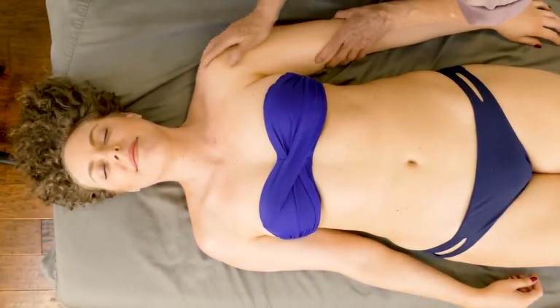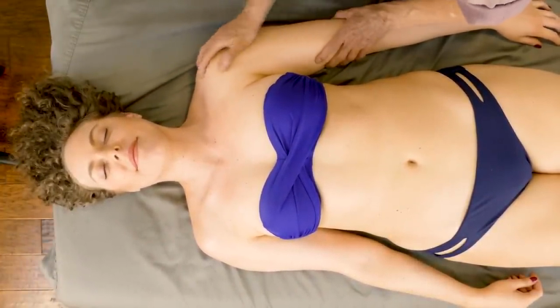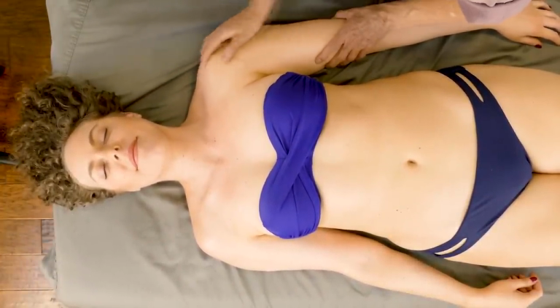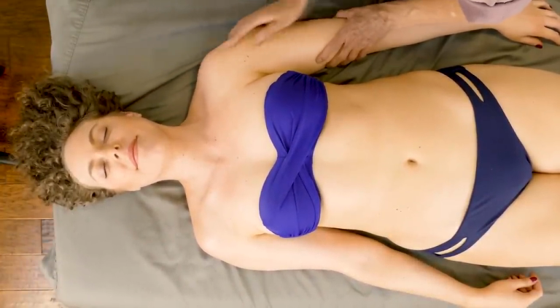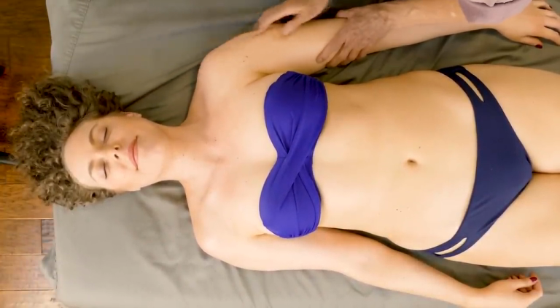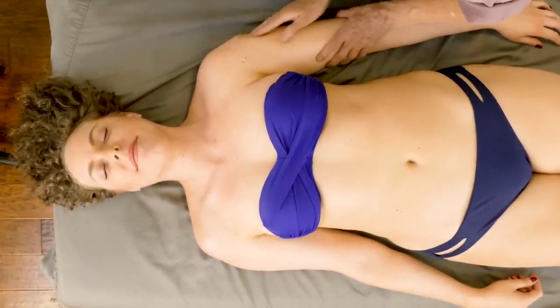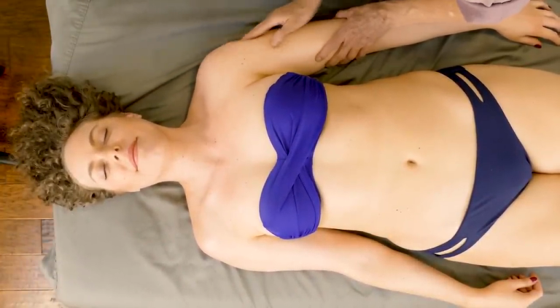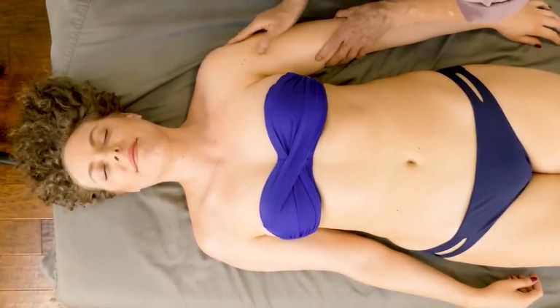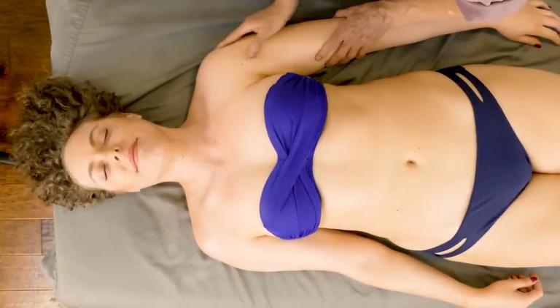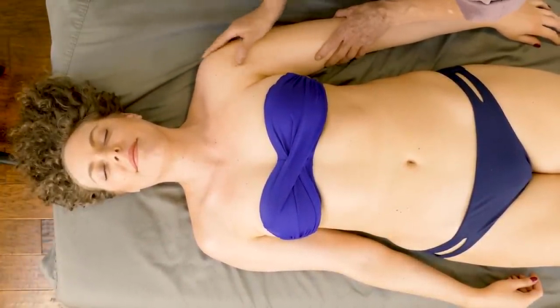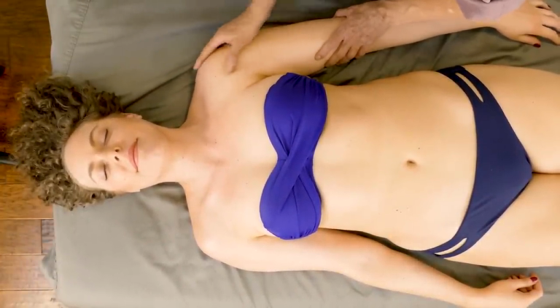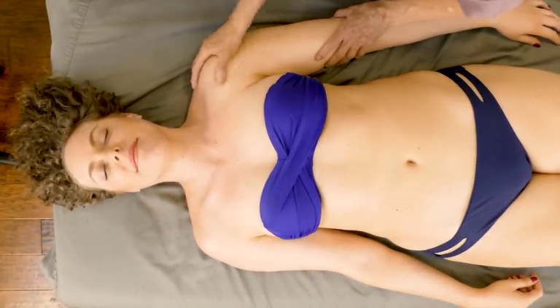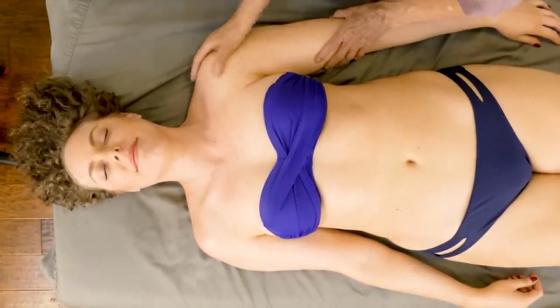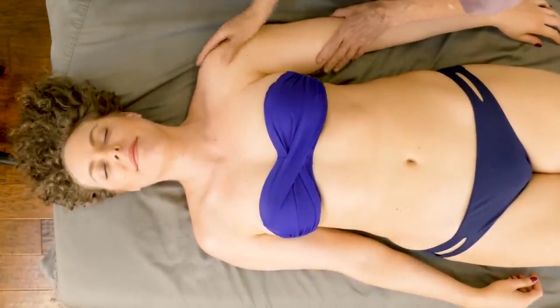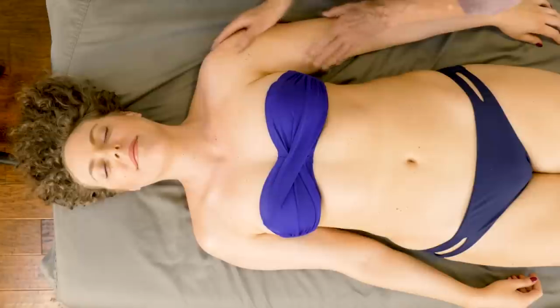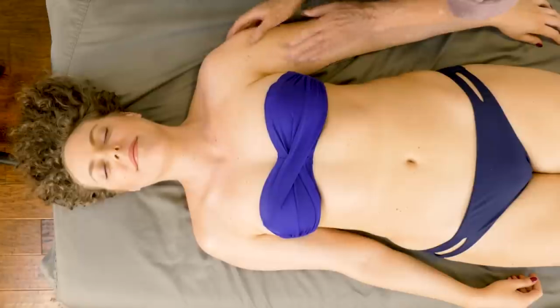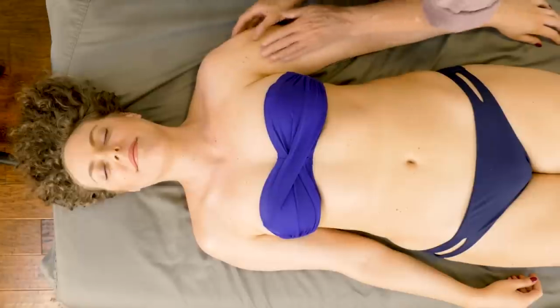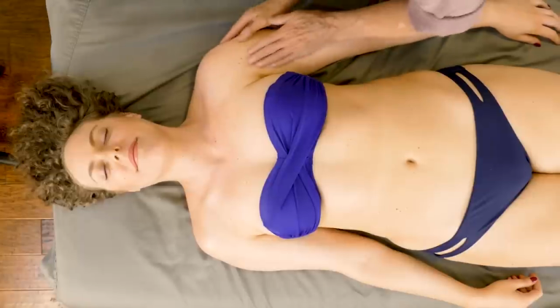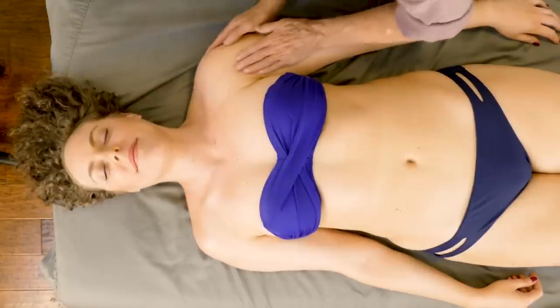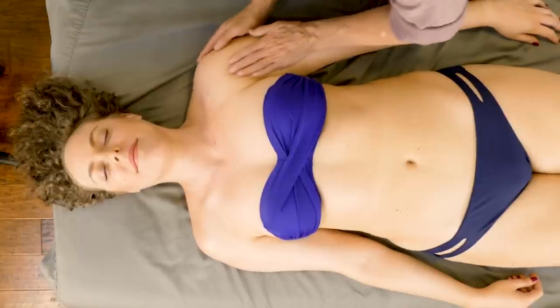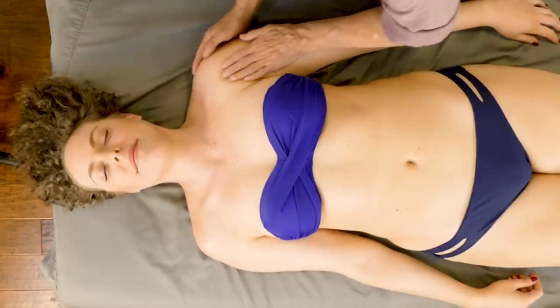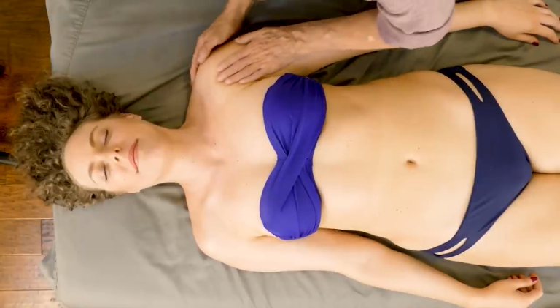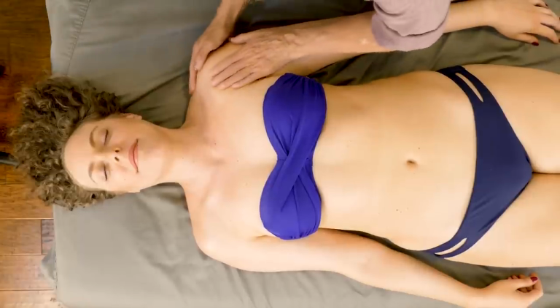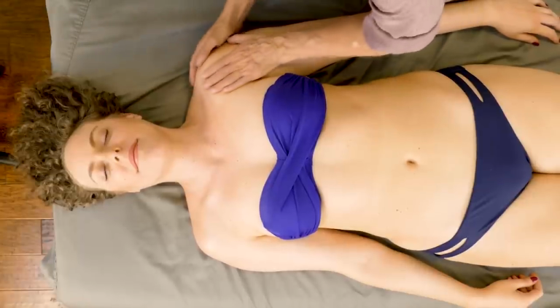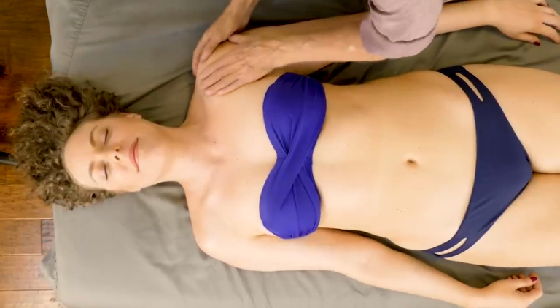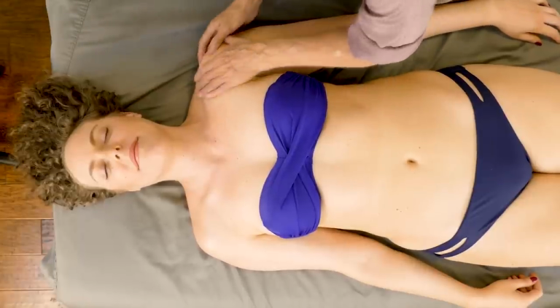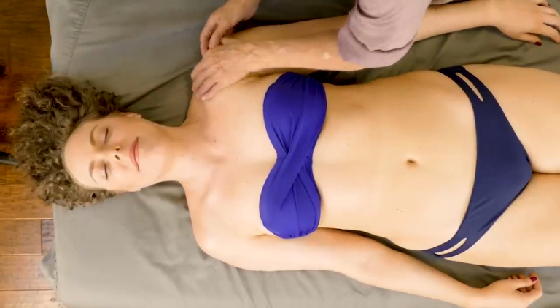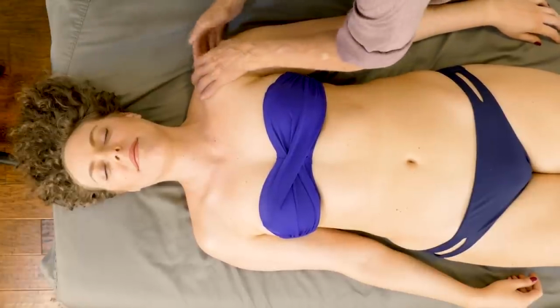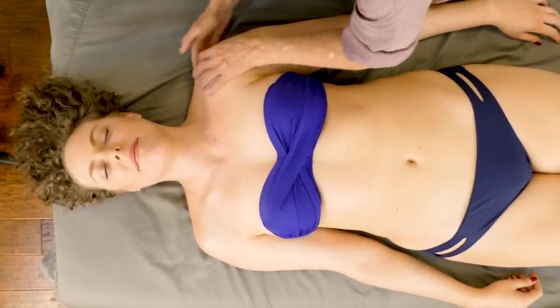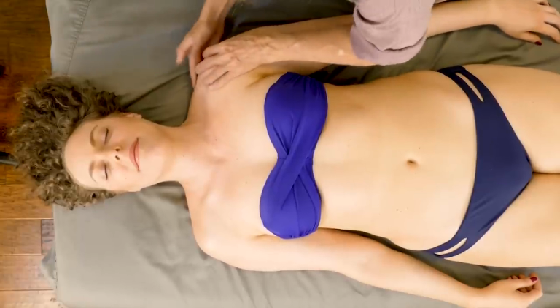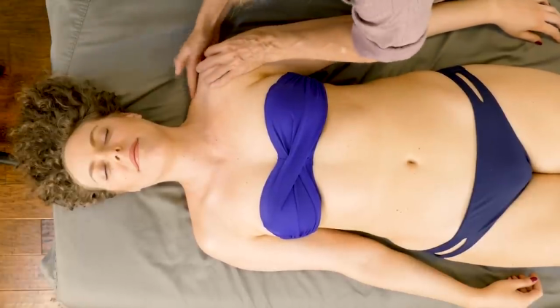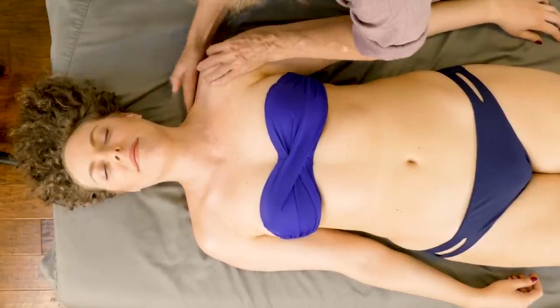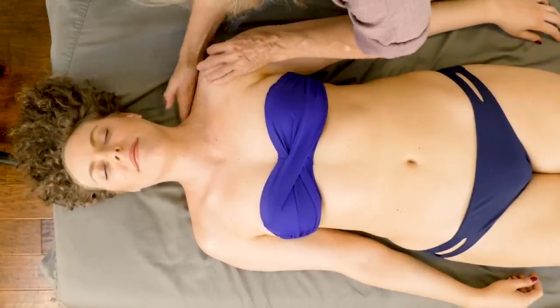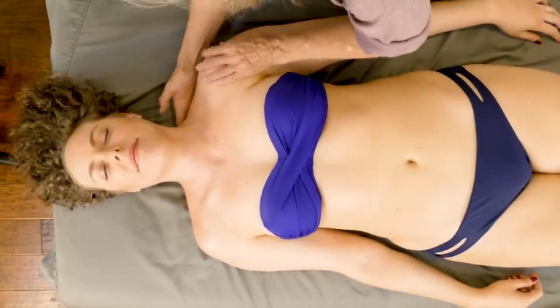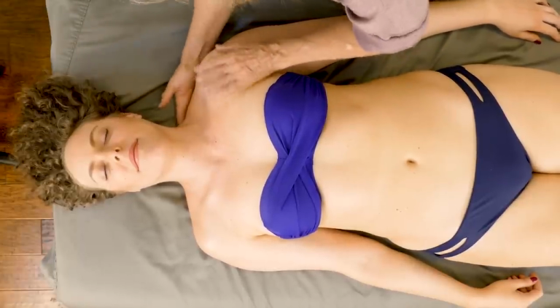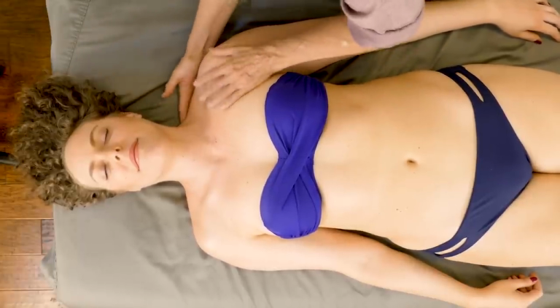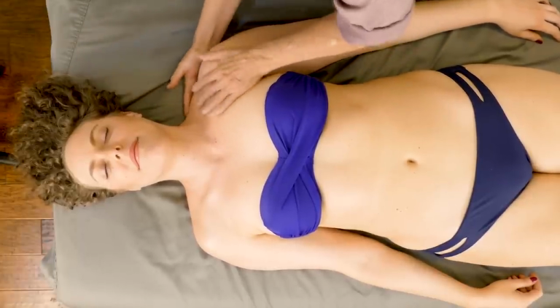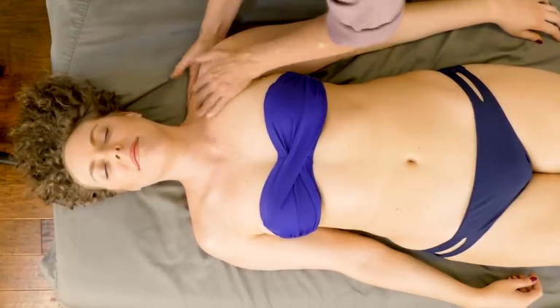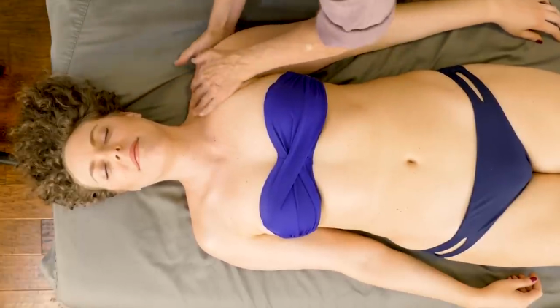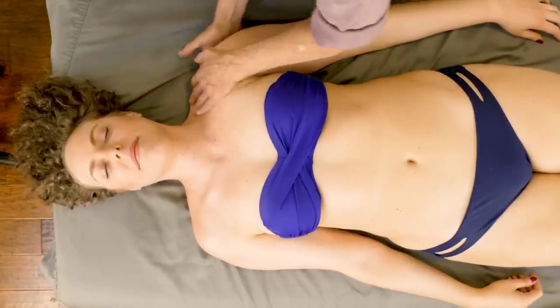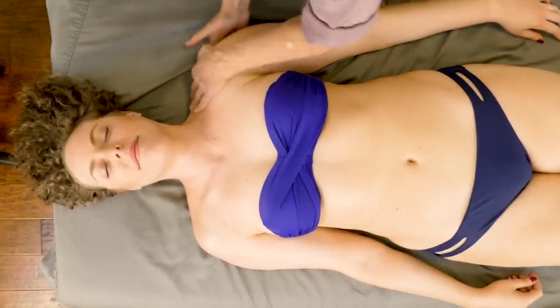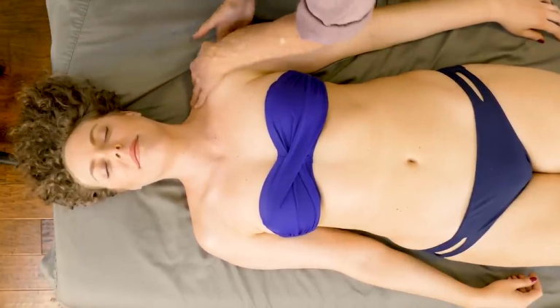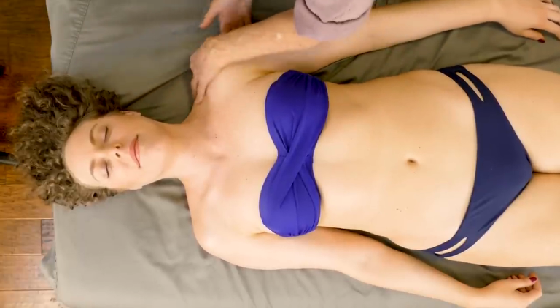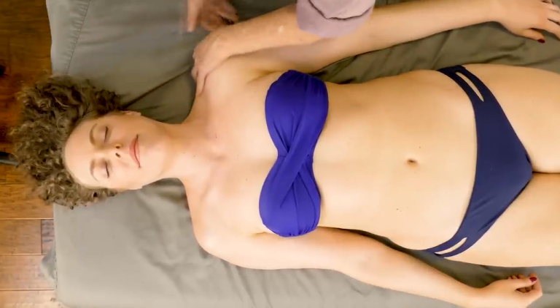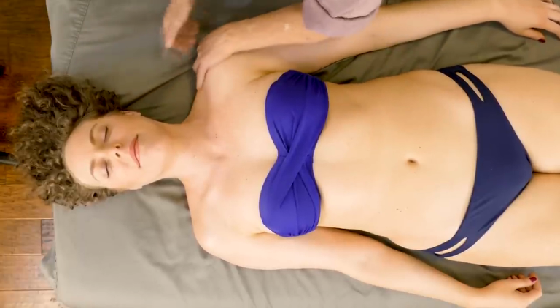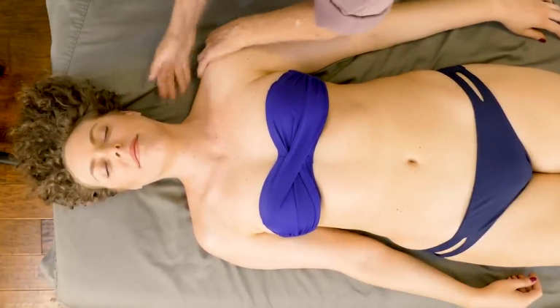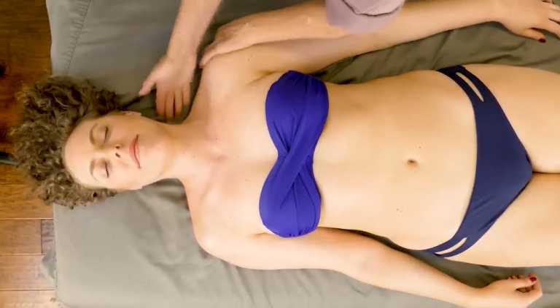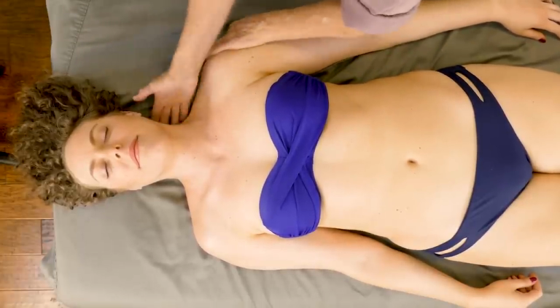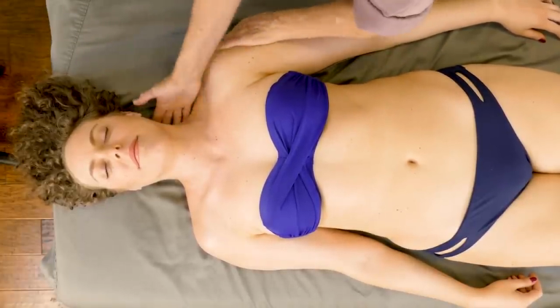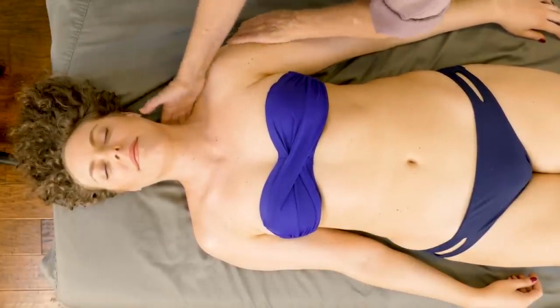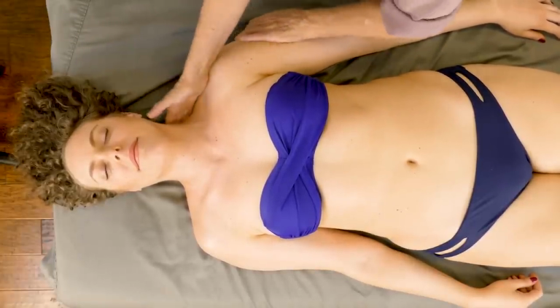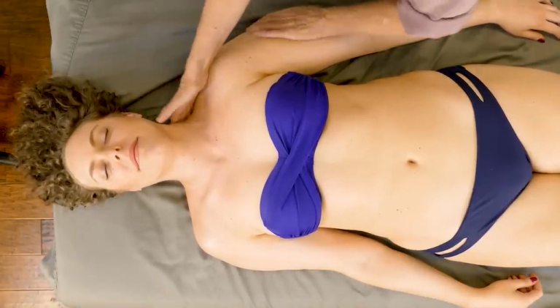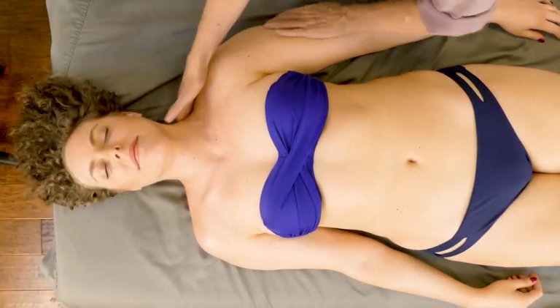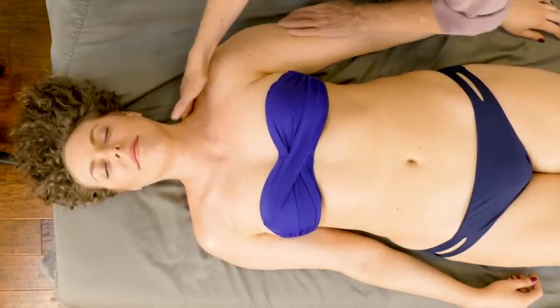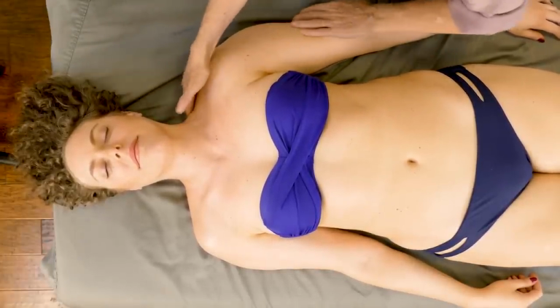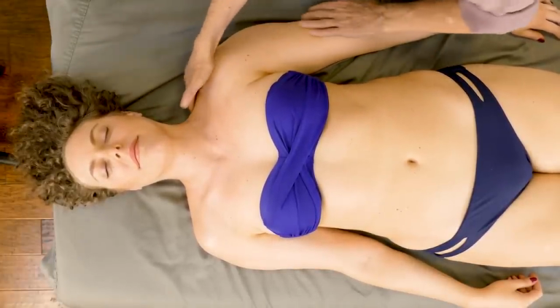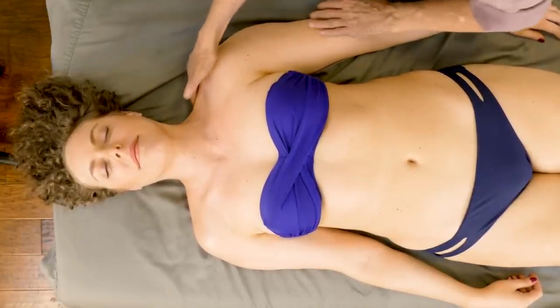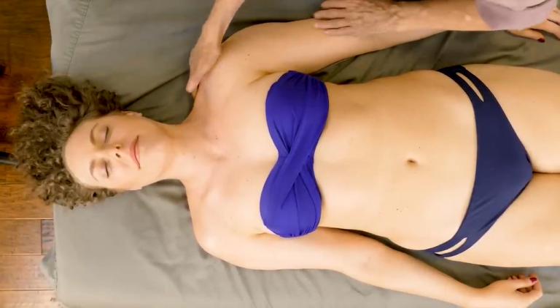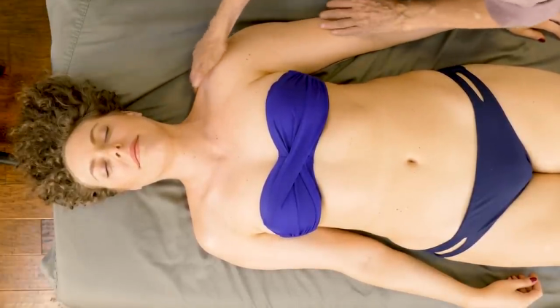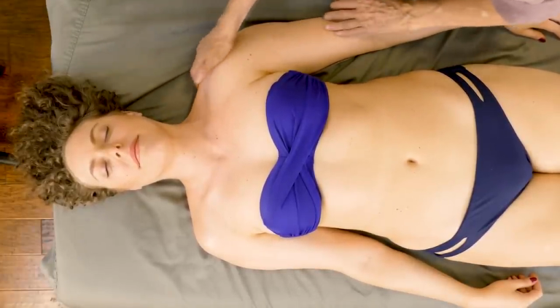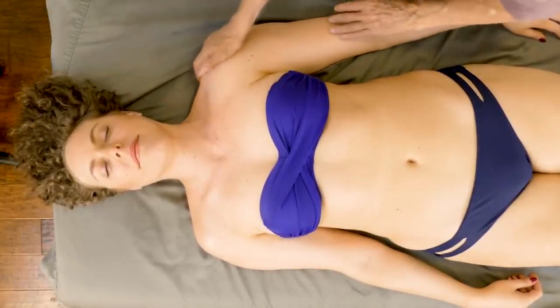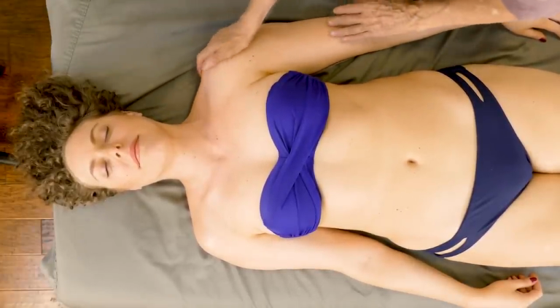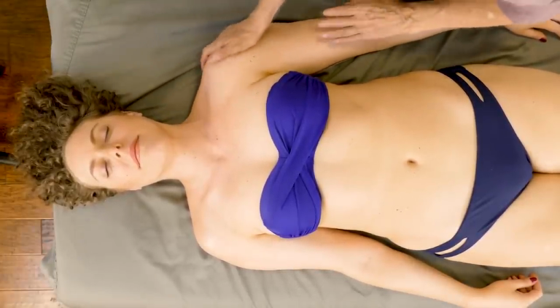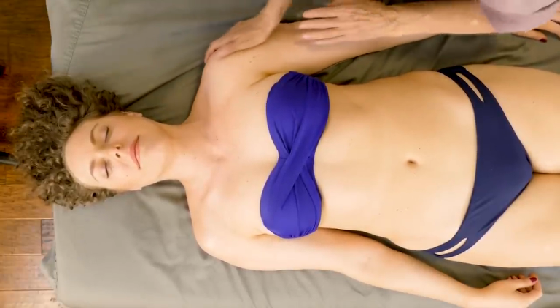Then work up through the deltoid to tie that all in.